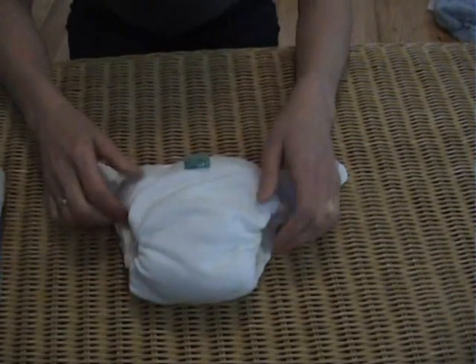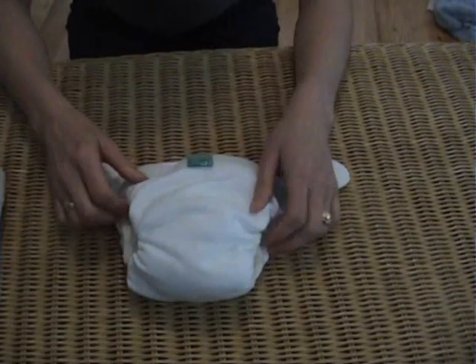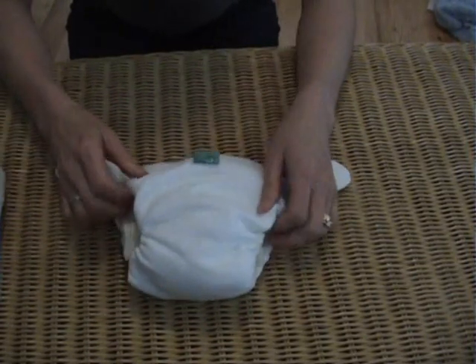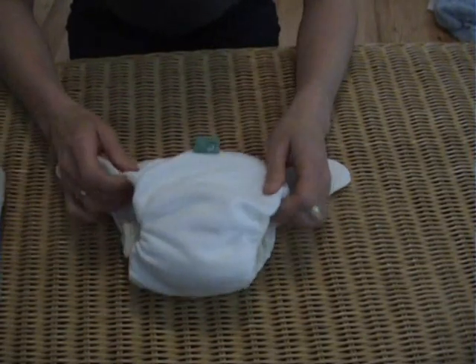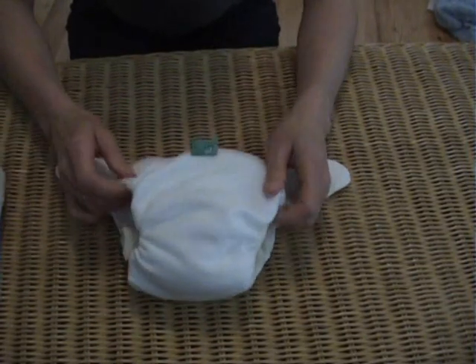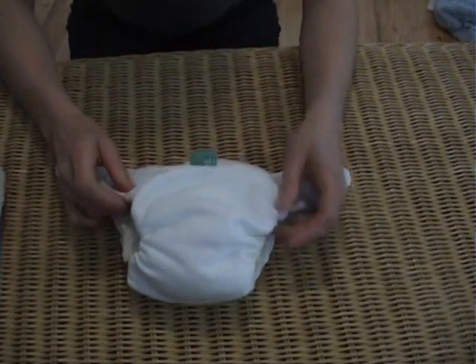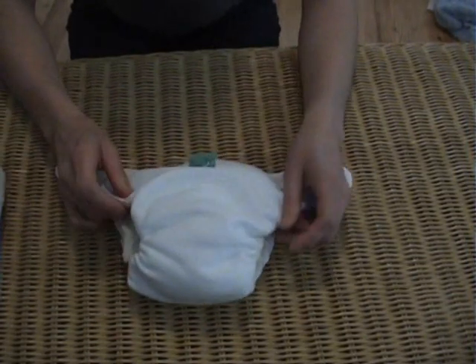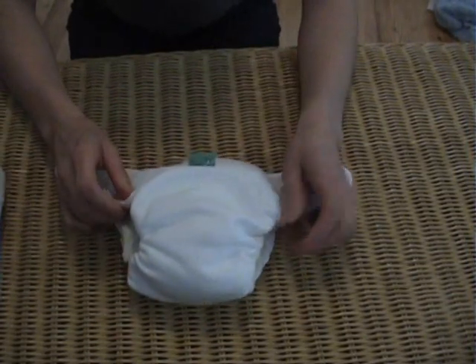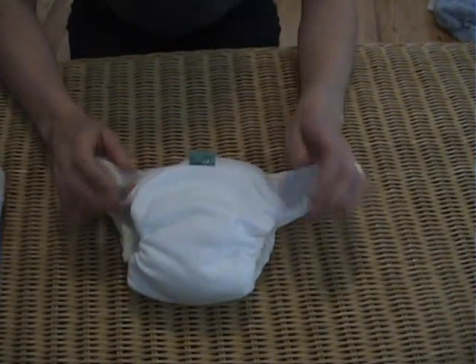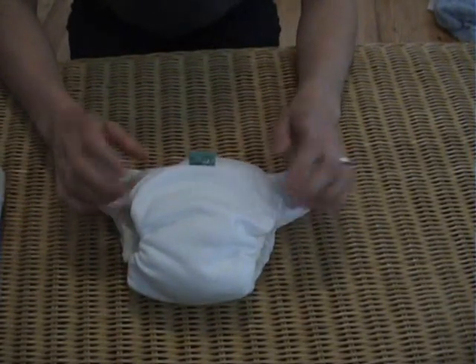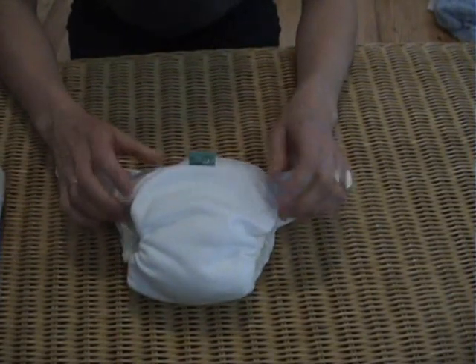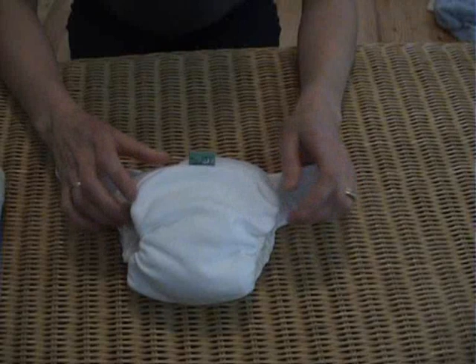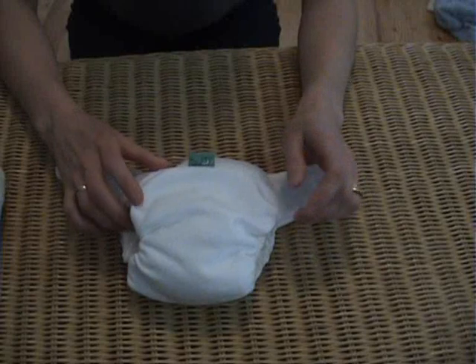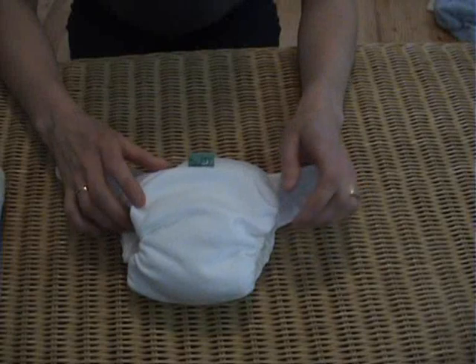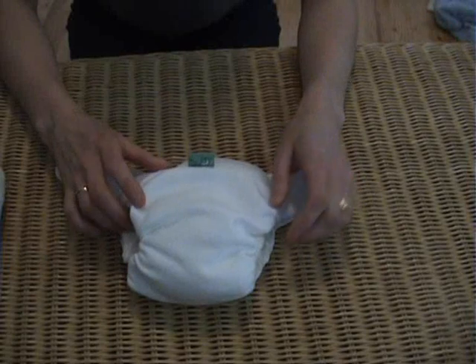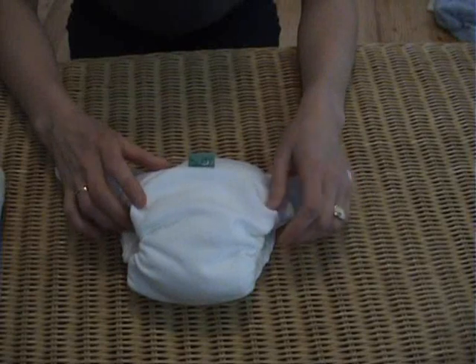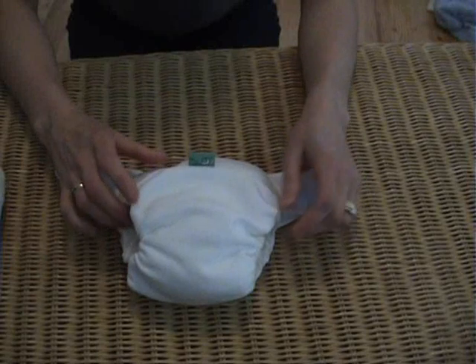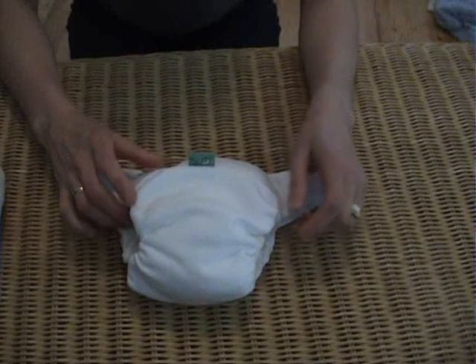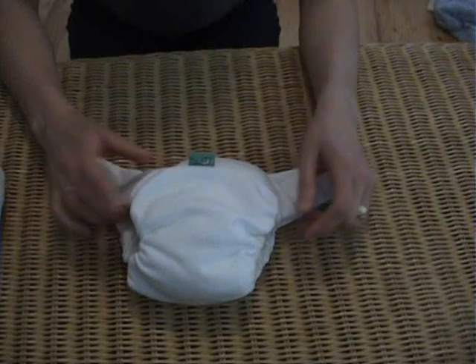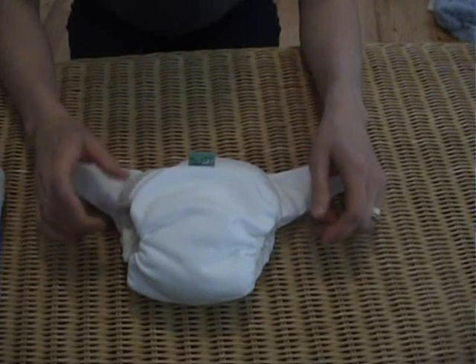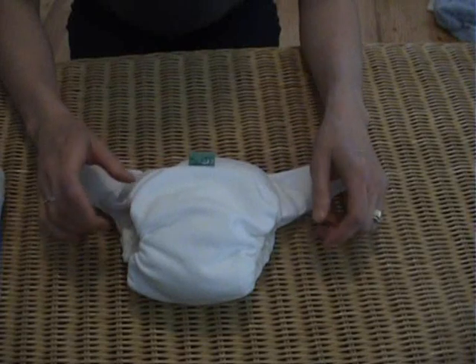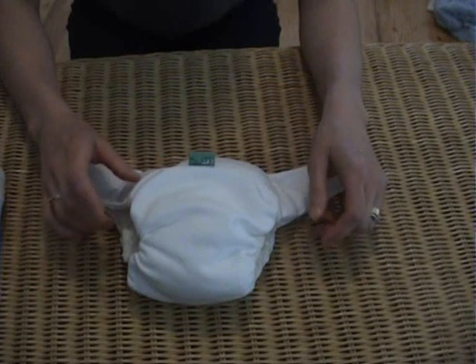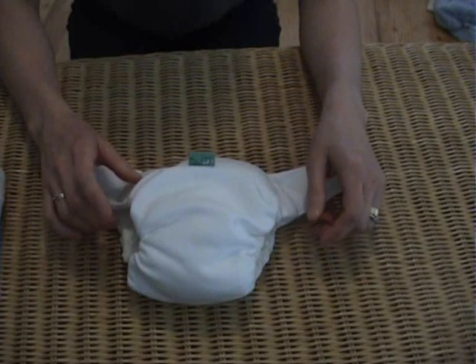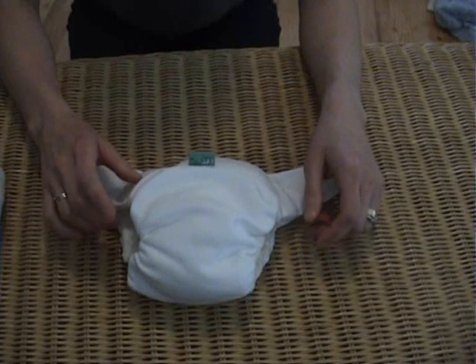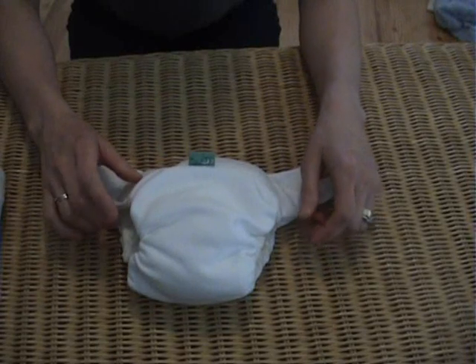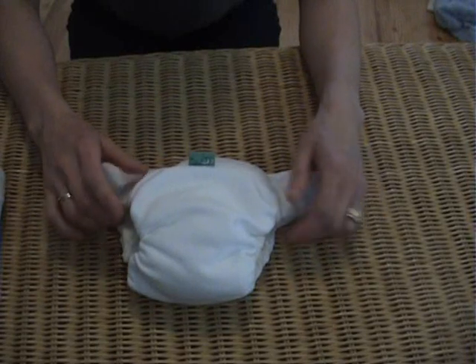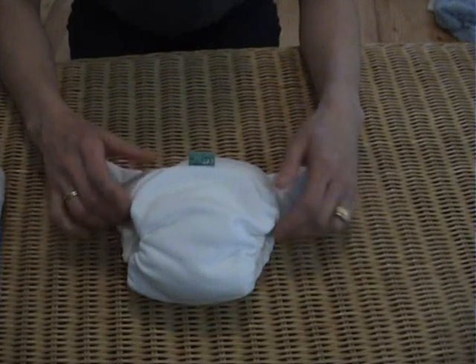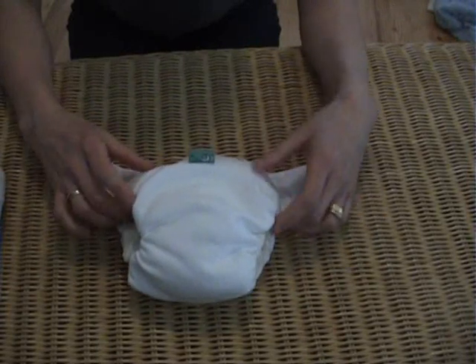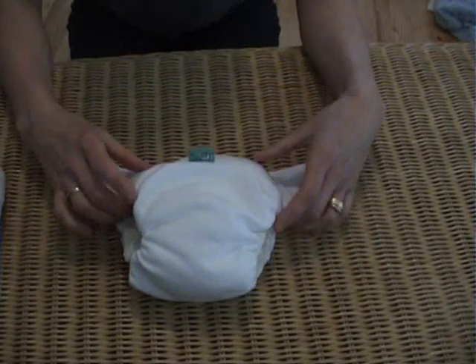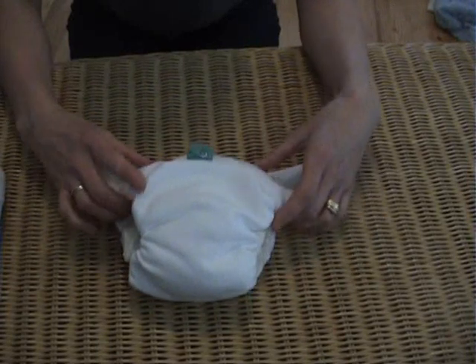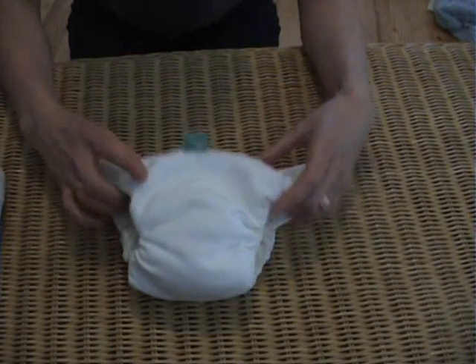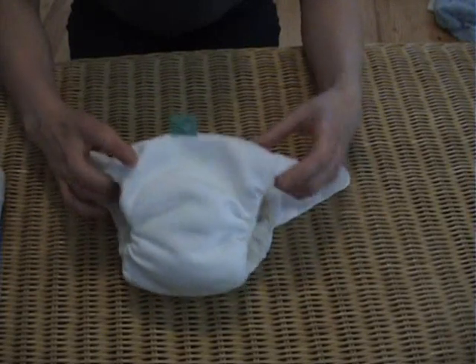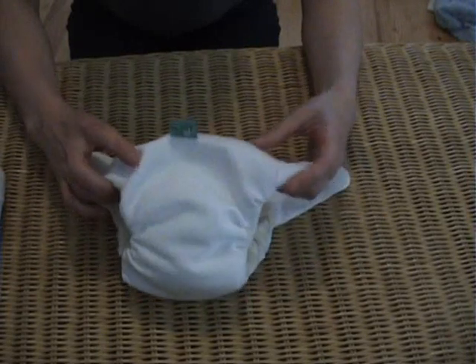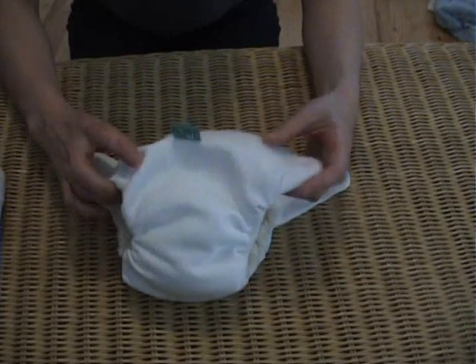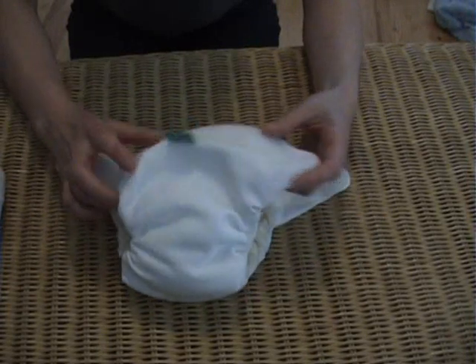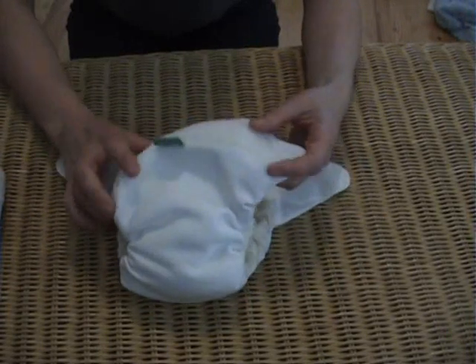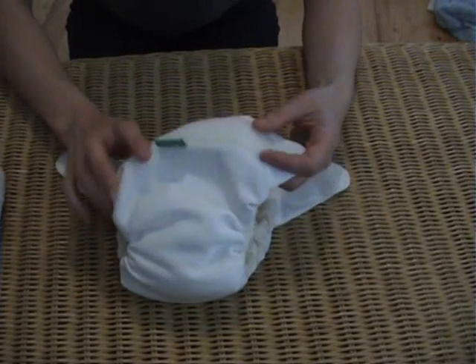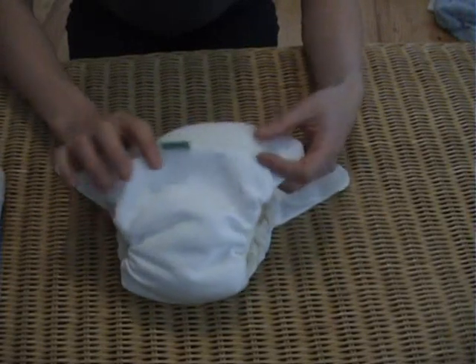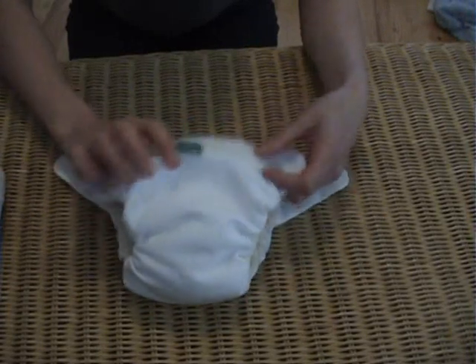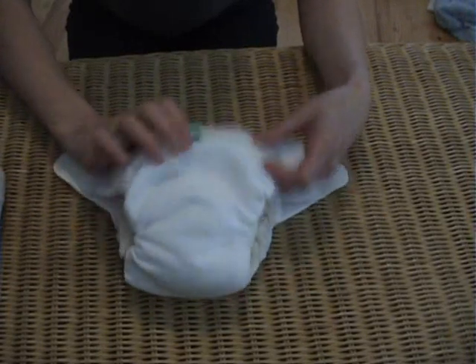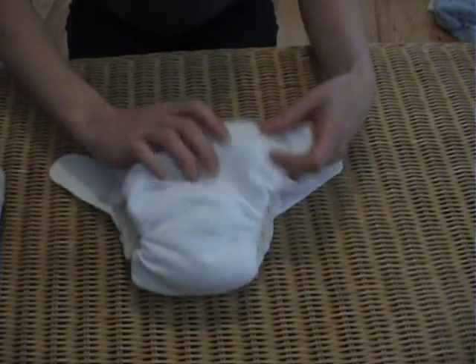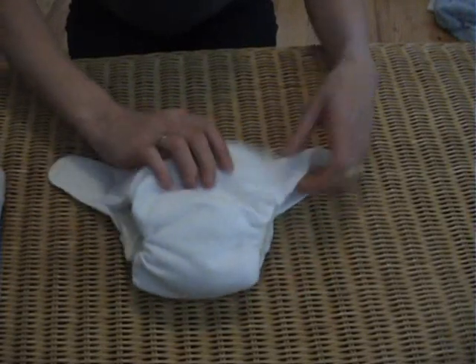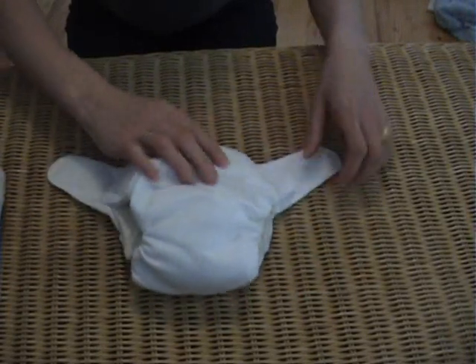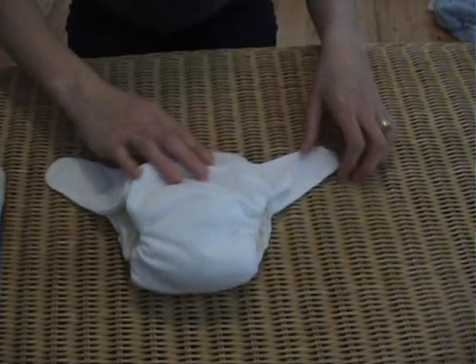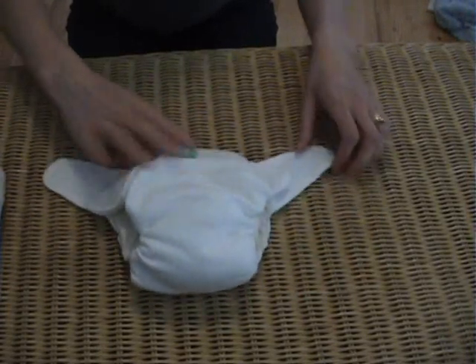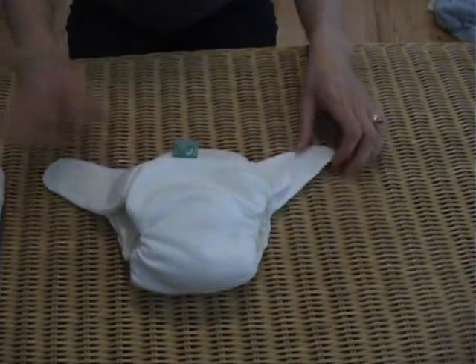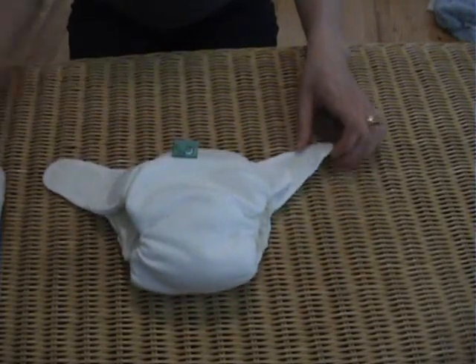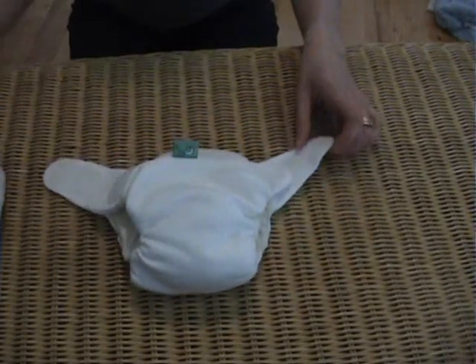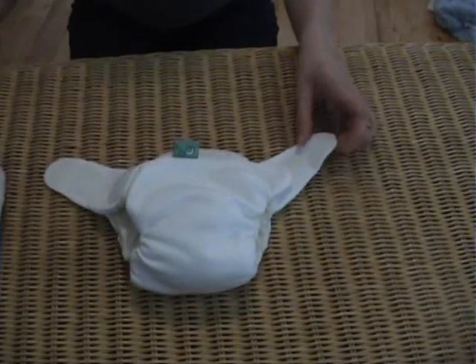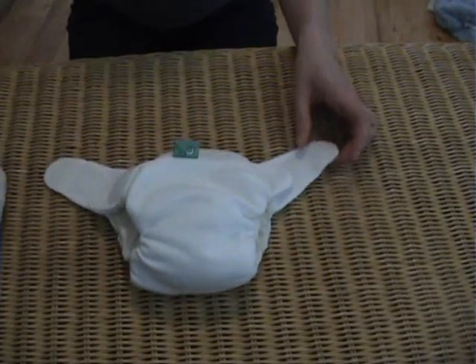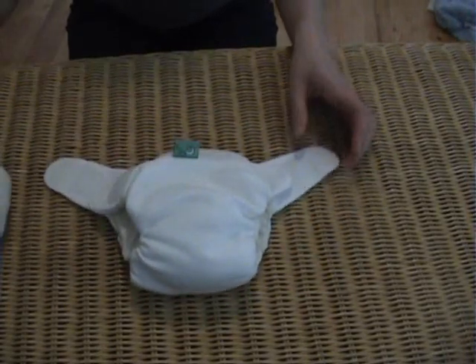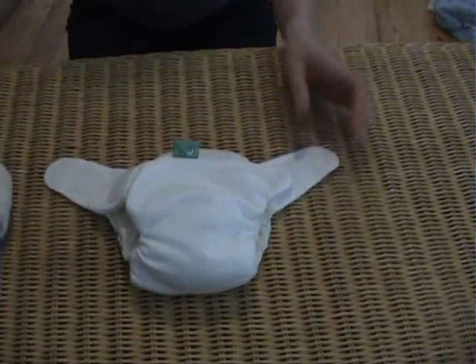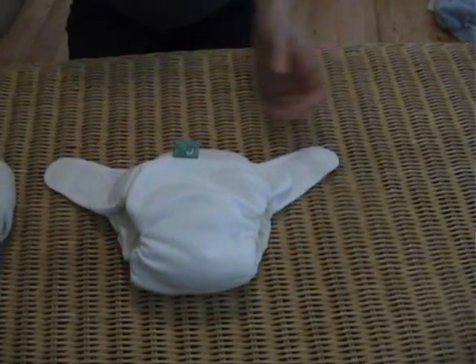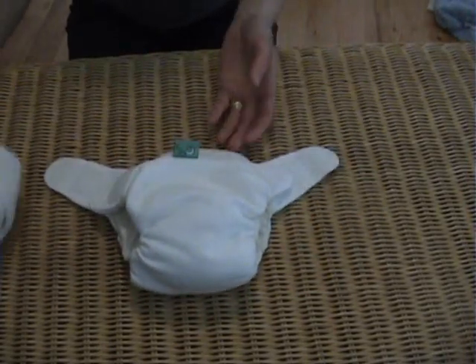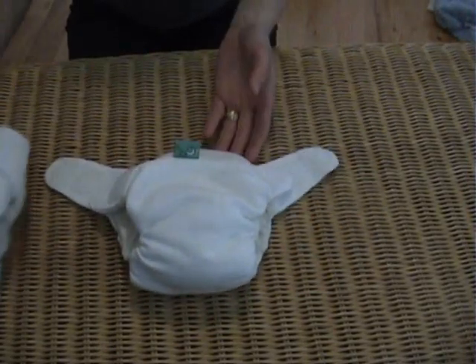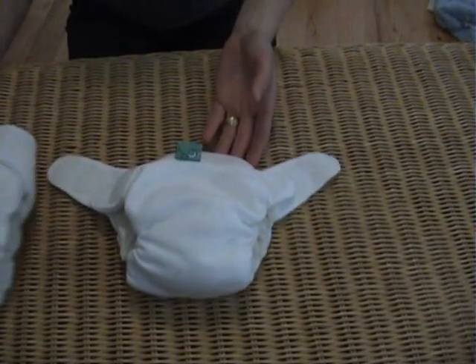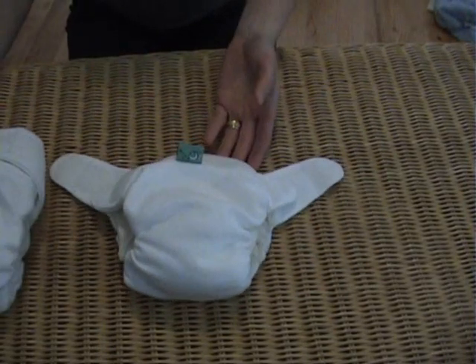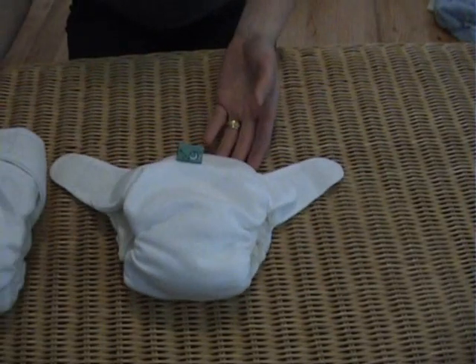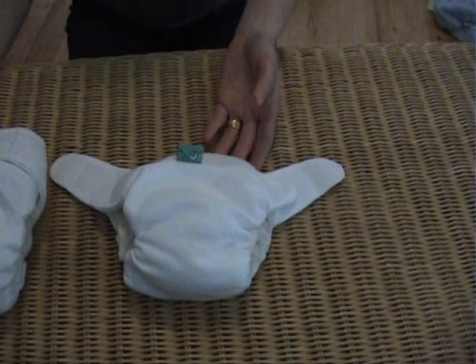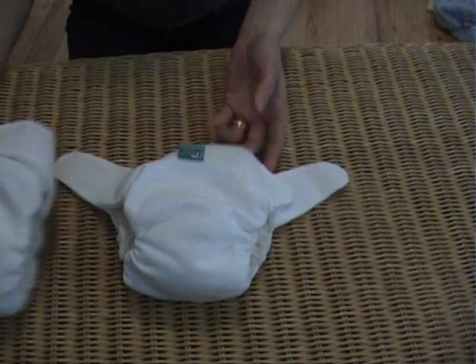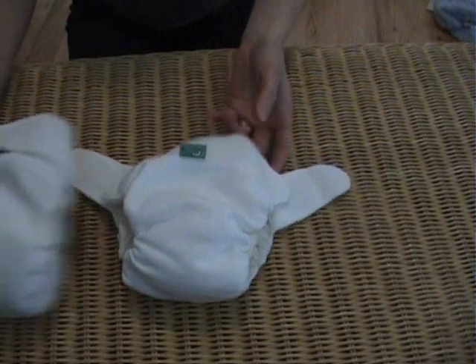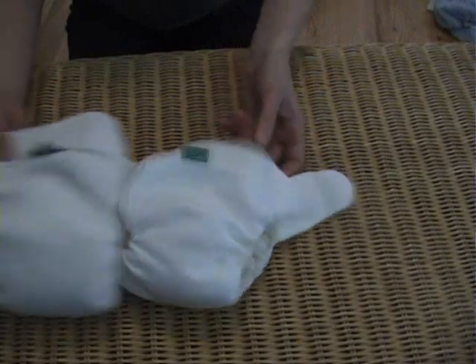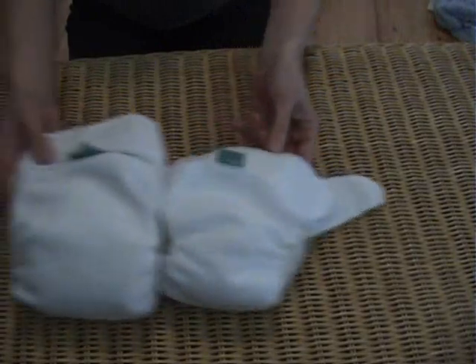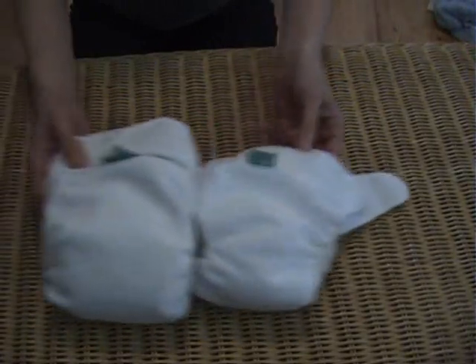The Flexi-Tot is more flexible than the other Totspots nappies, which makes it ideal for babies who are a little bit taller than average.